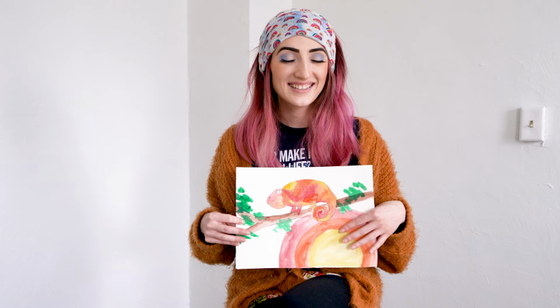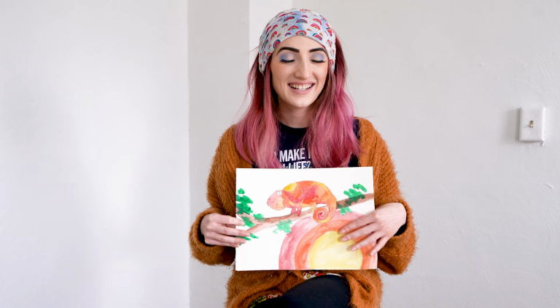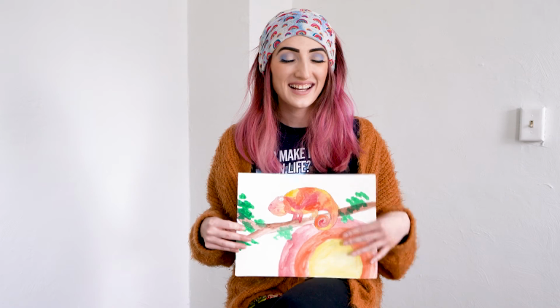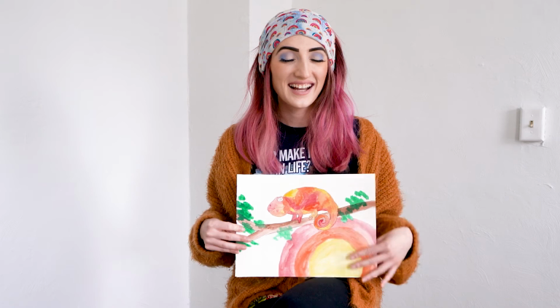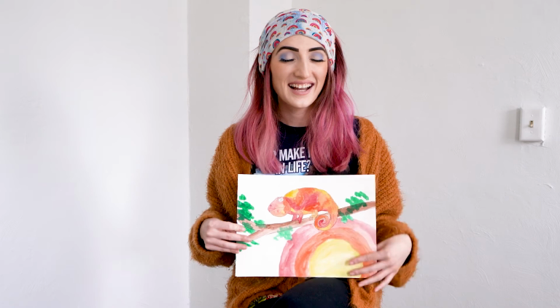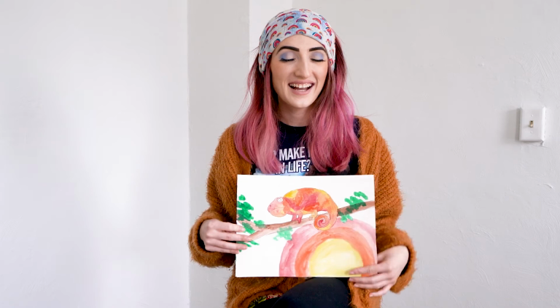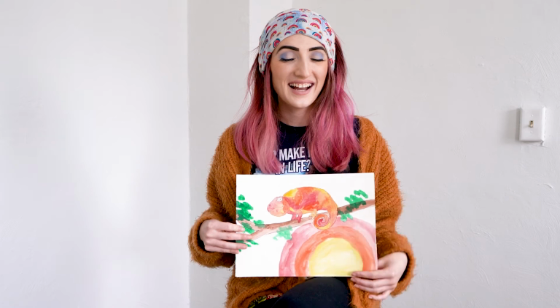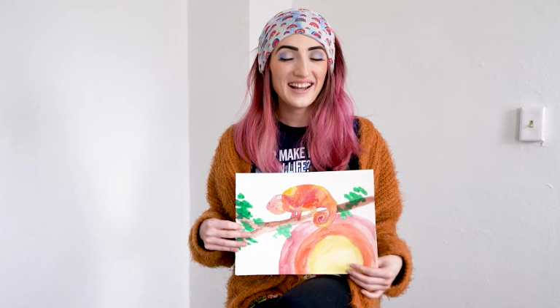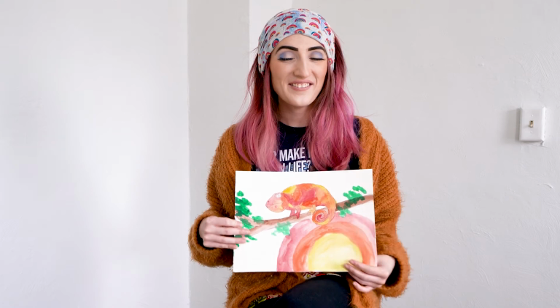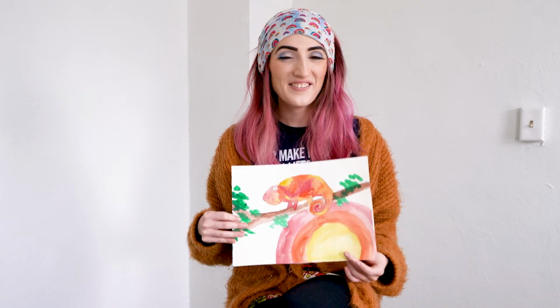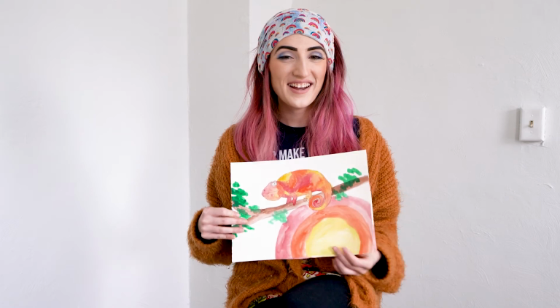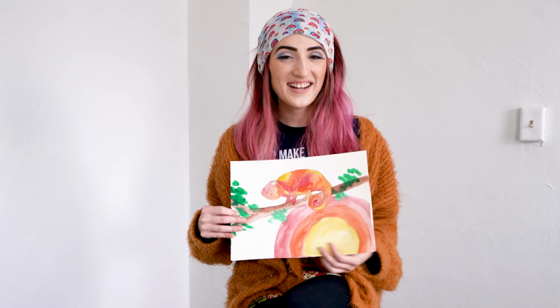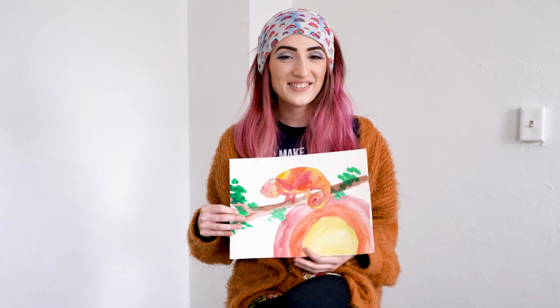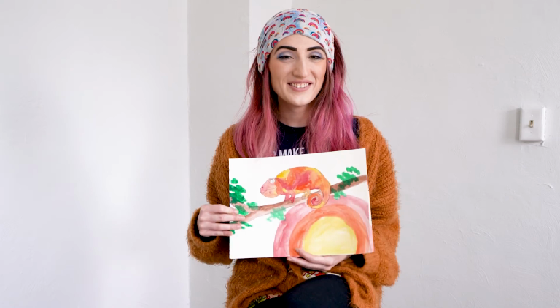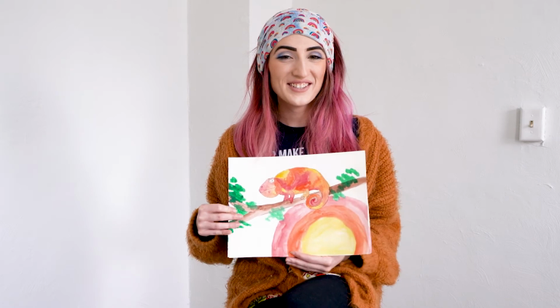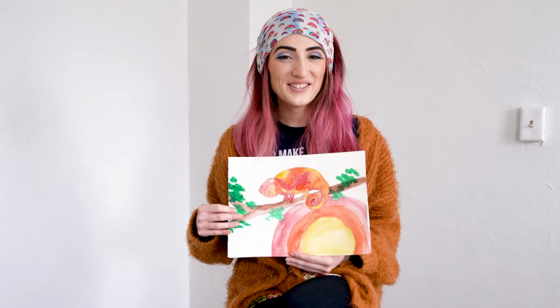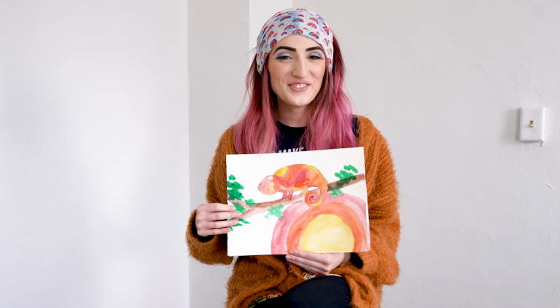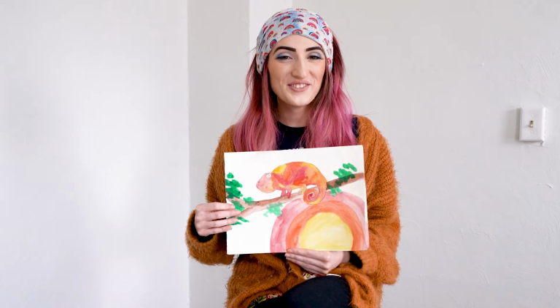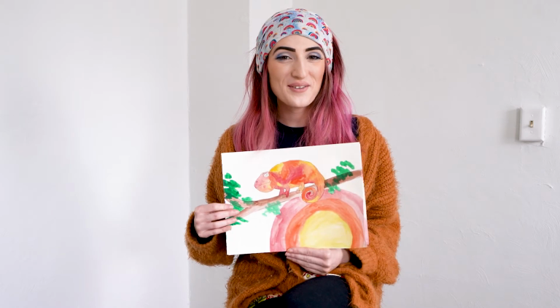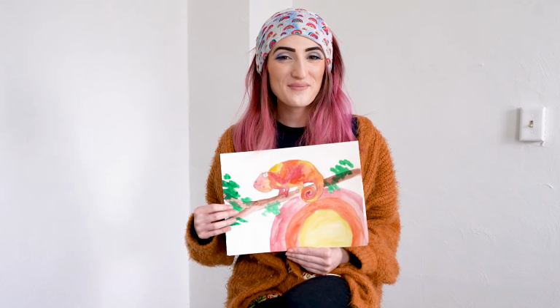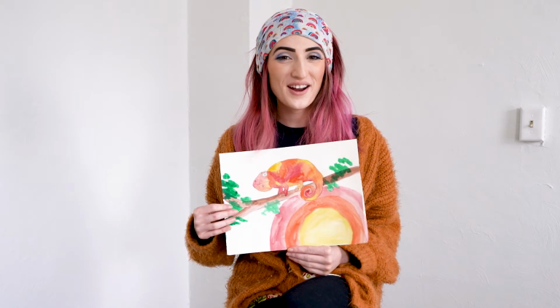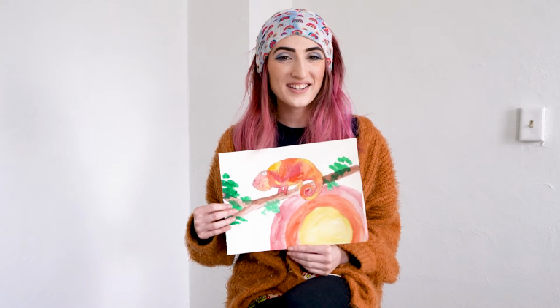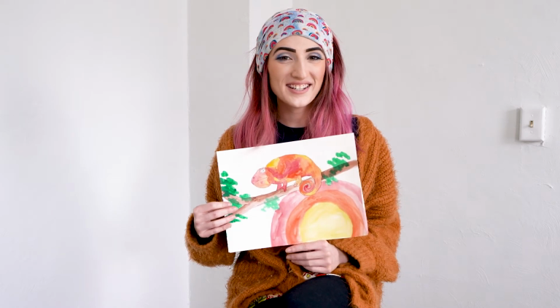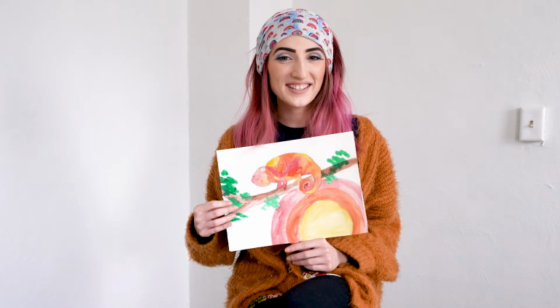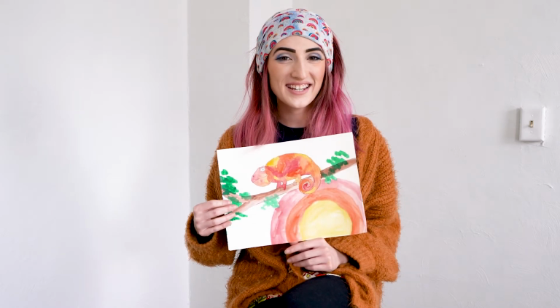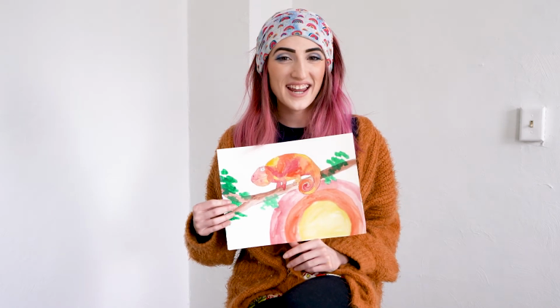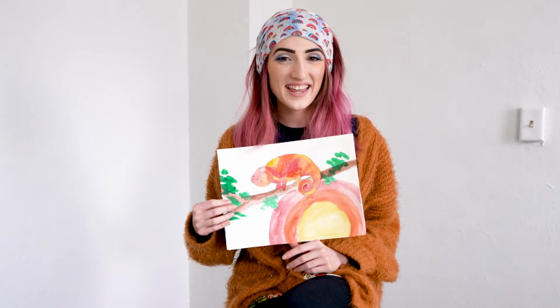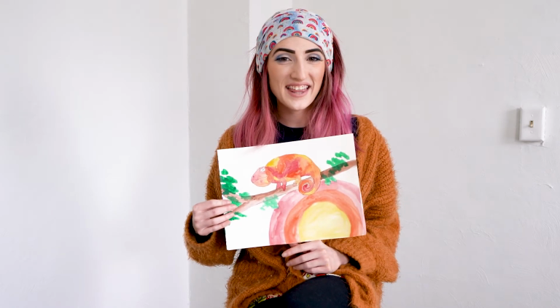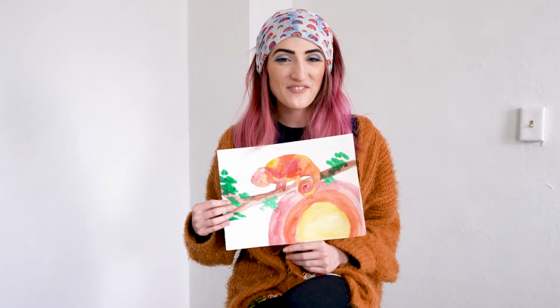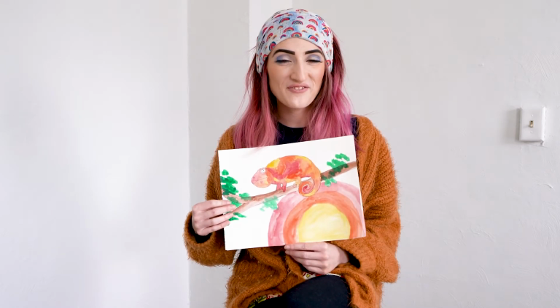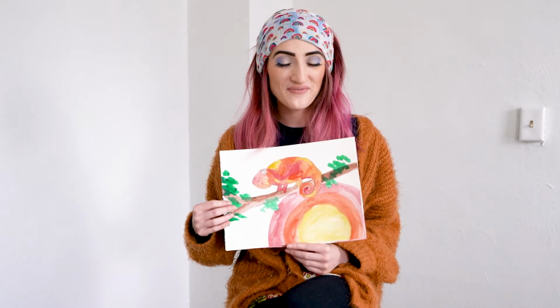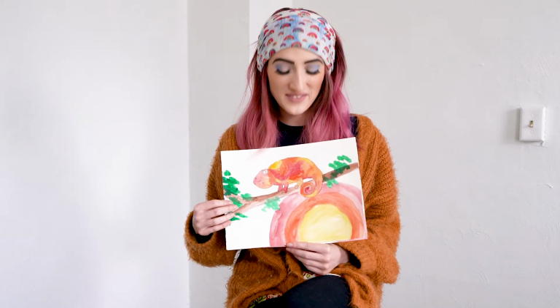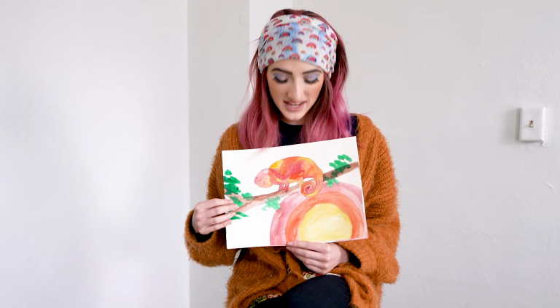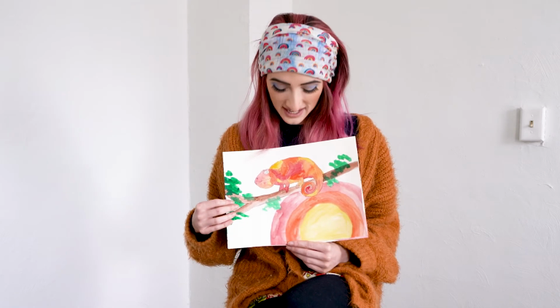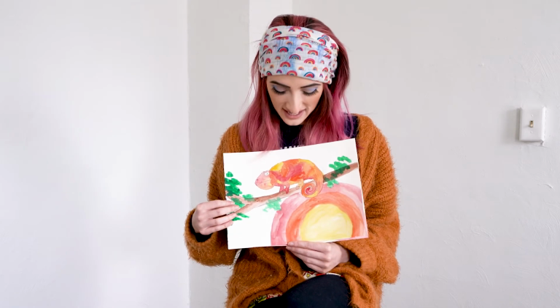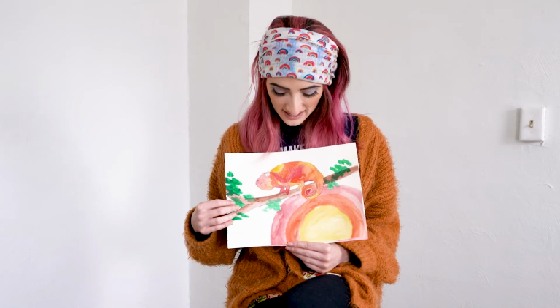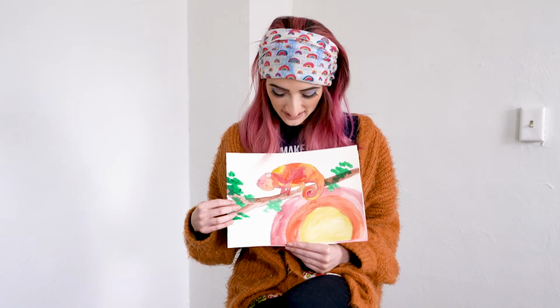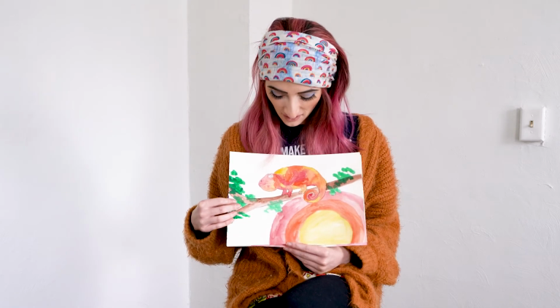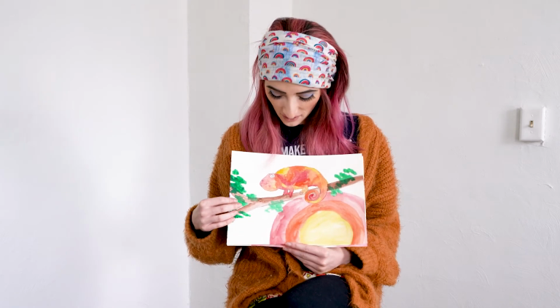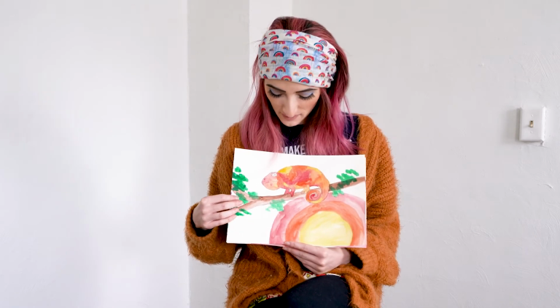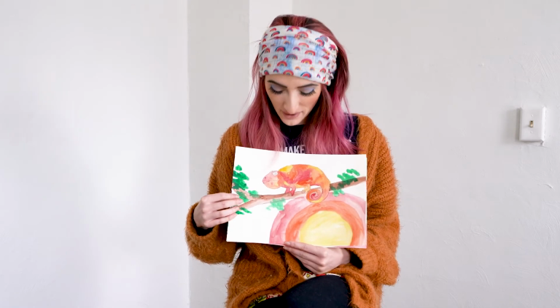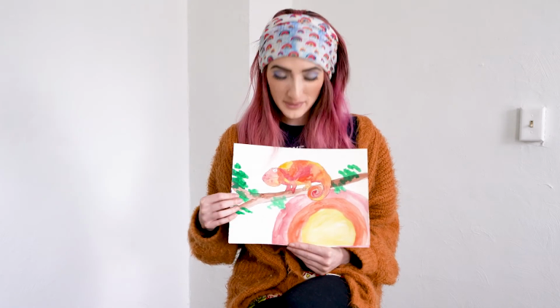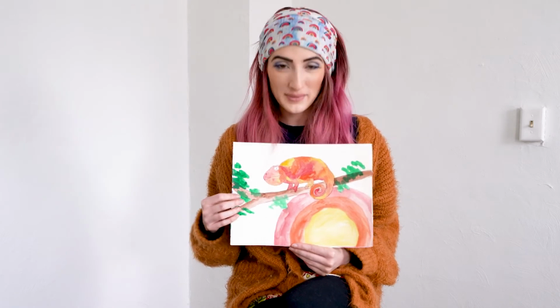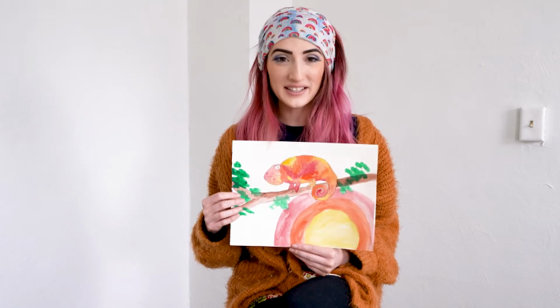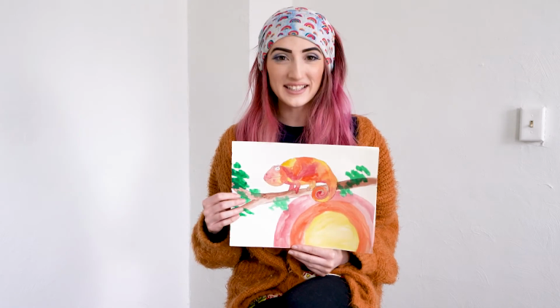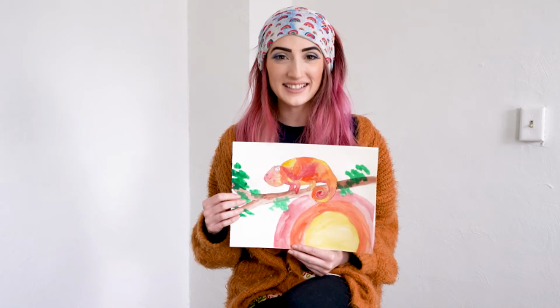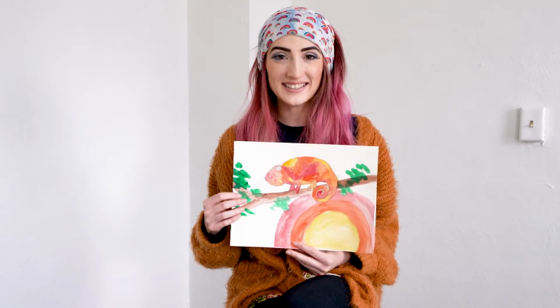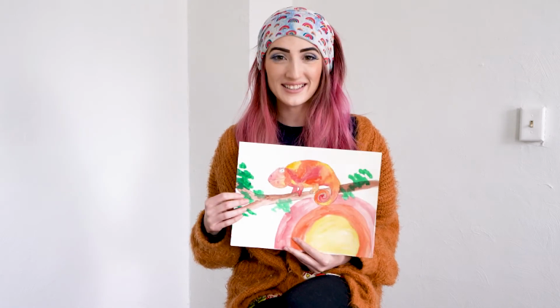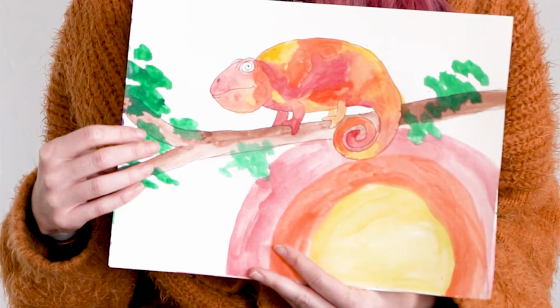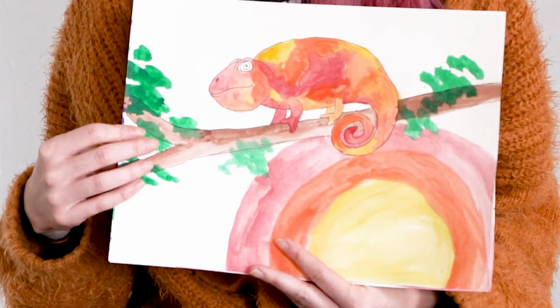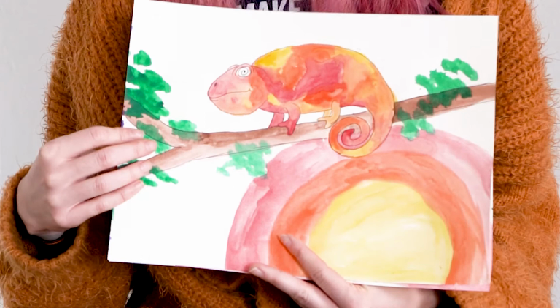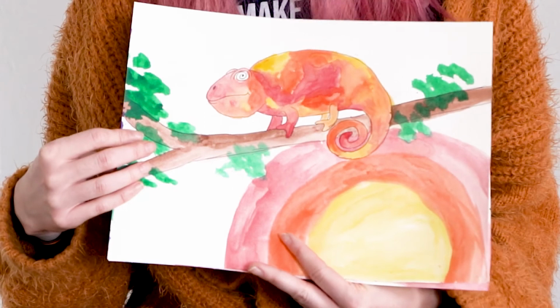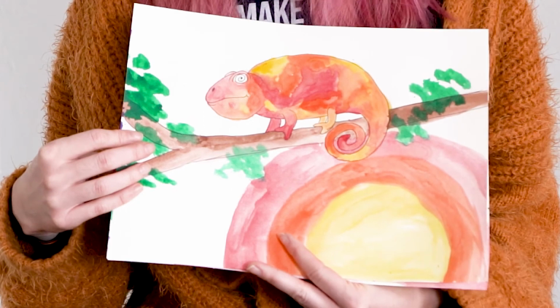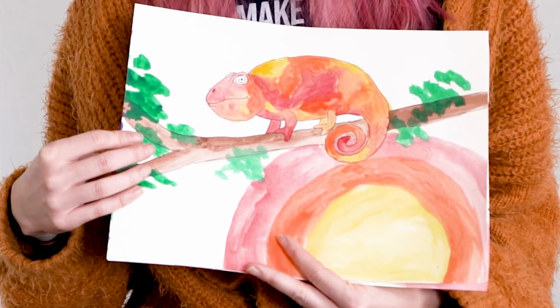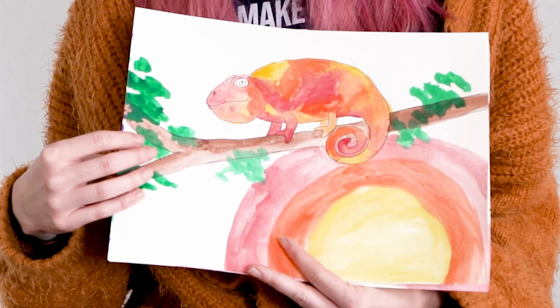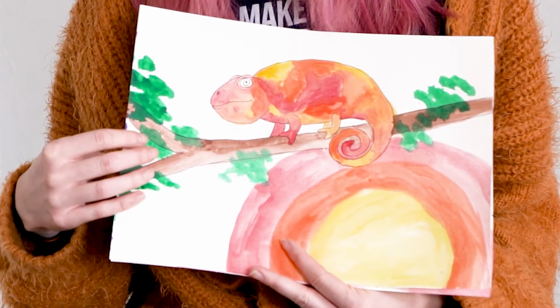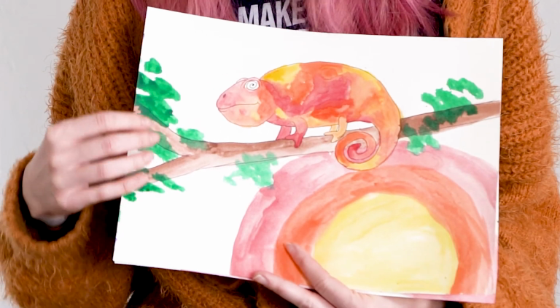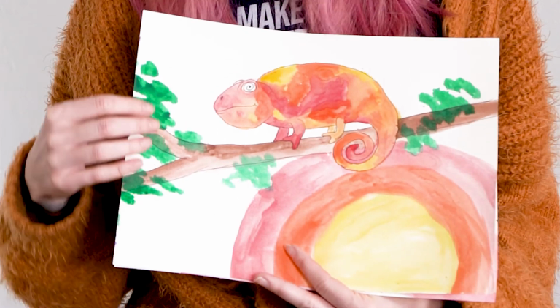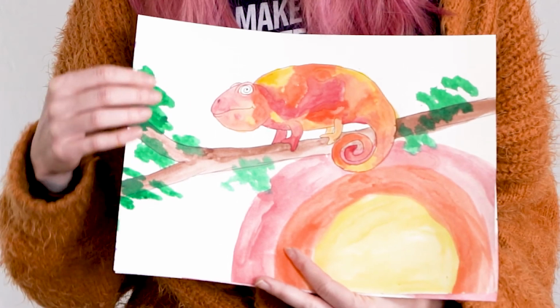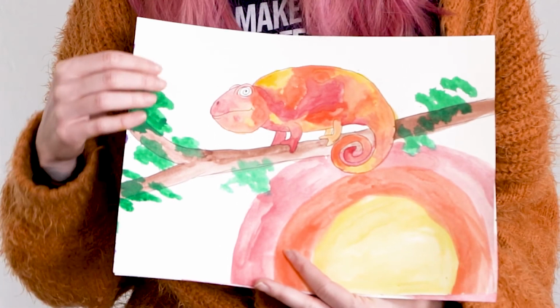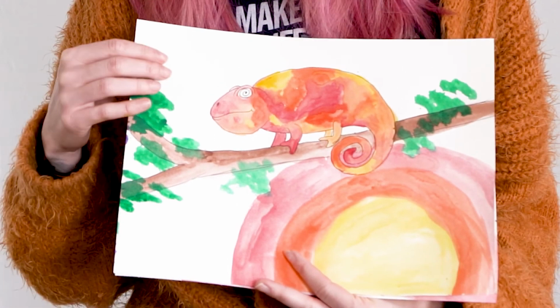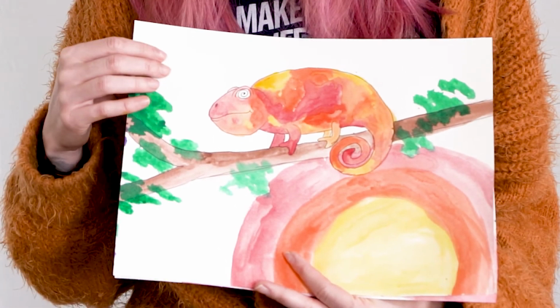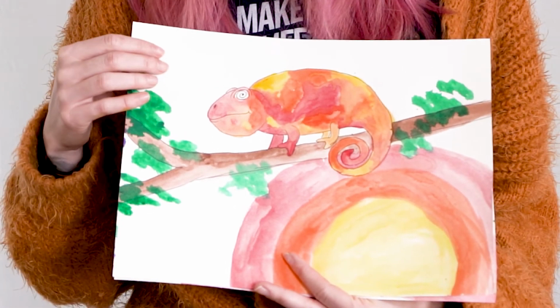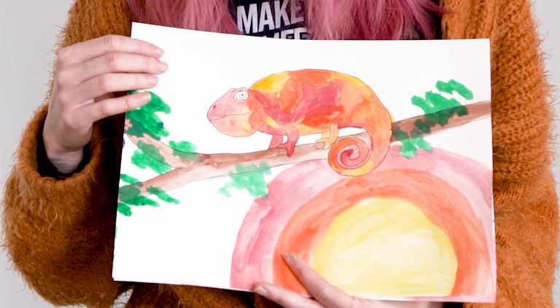Hi friends, we're going to do a friend project today that is all about chameleons. We're going to create a colorful chameleon.